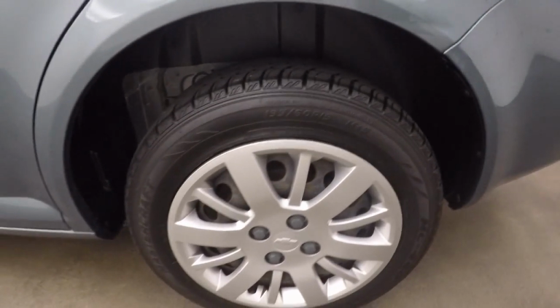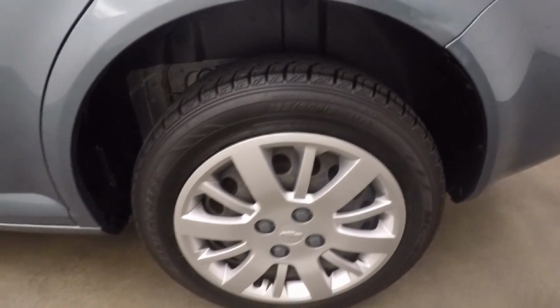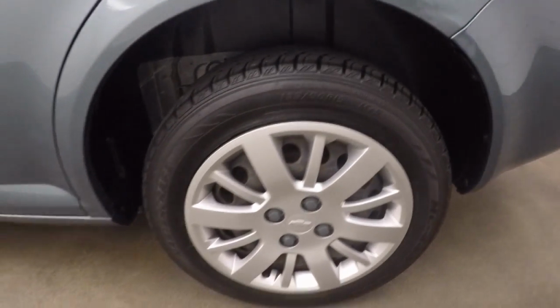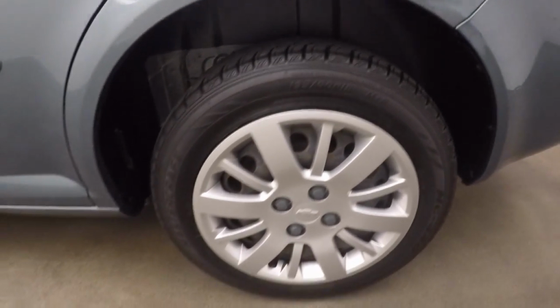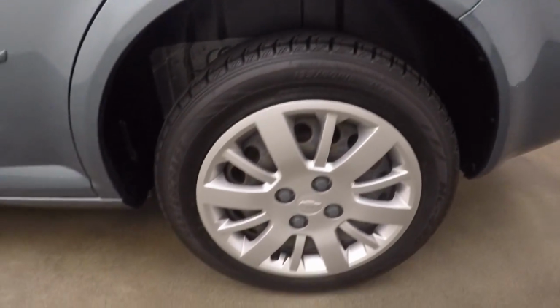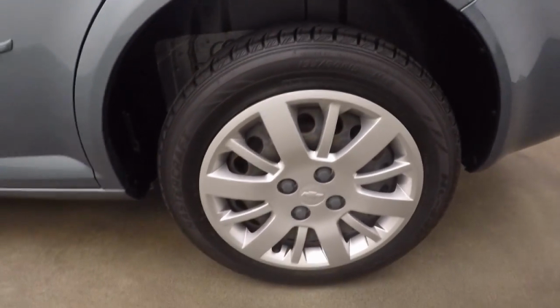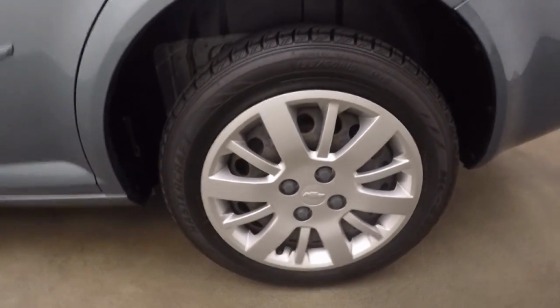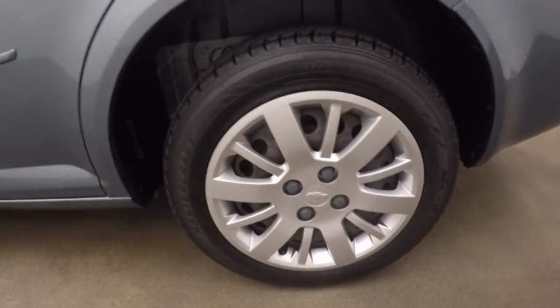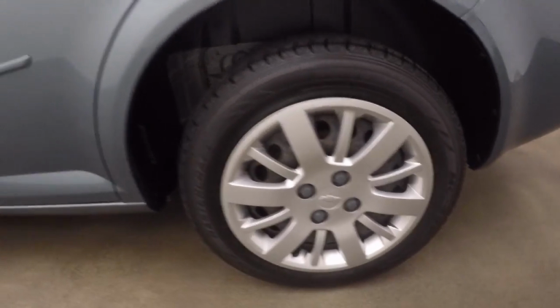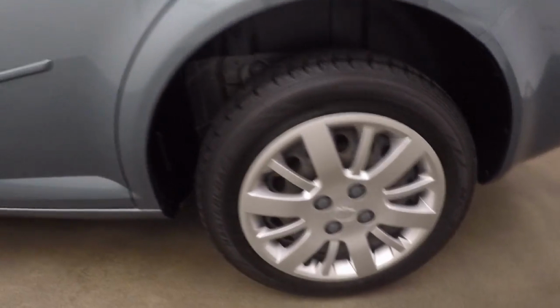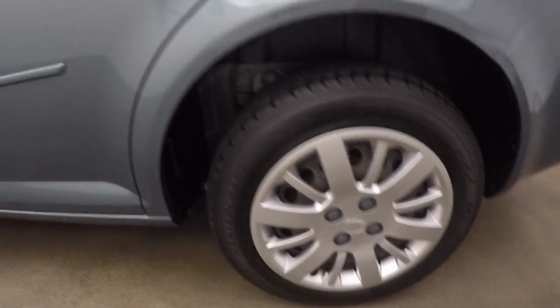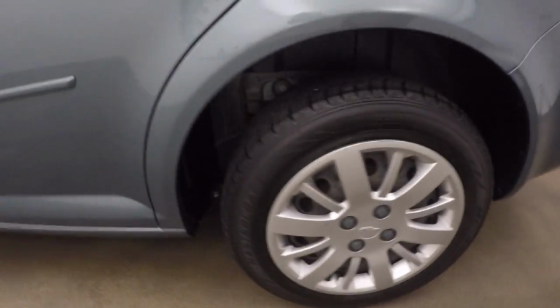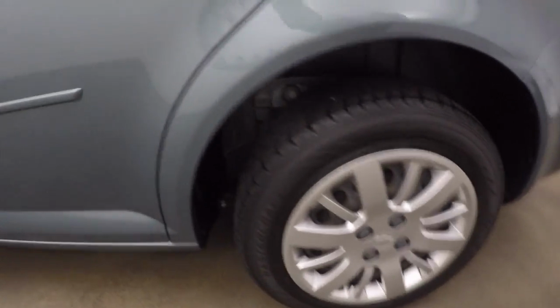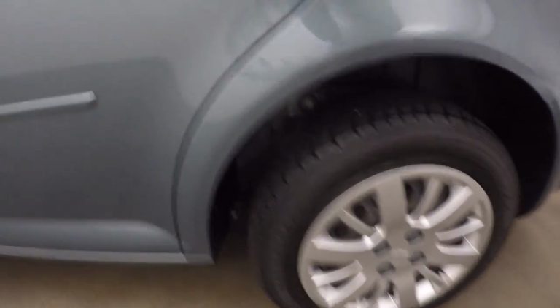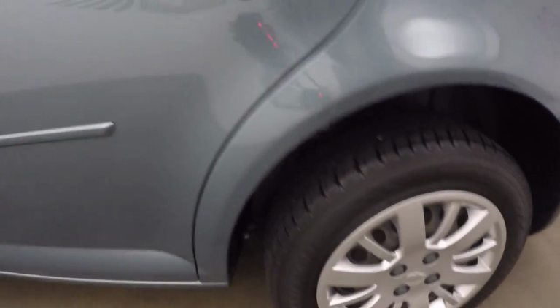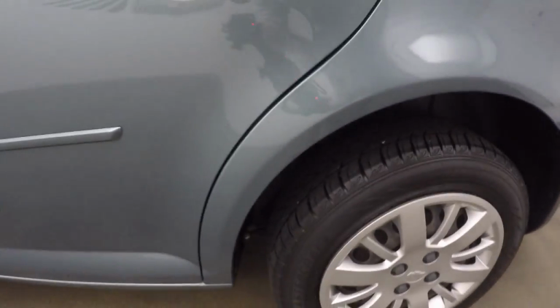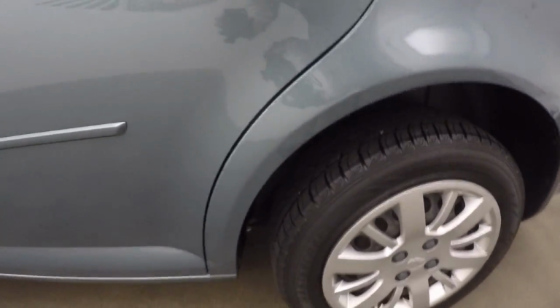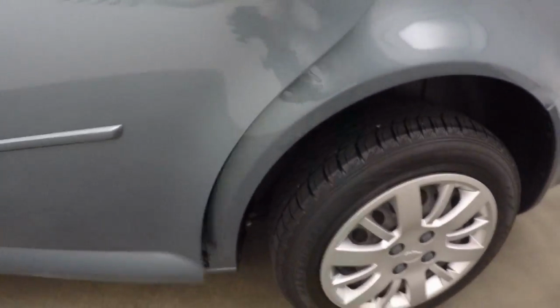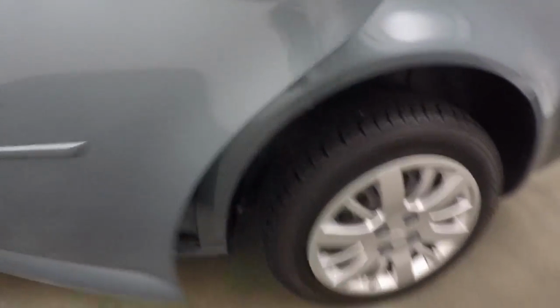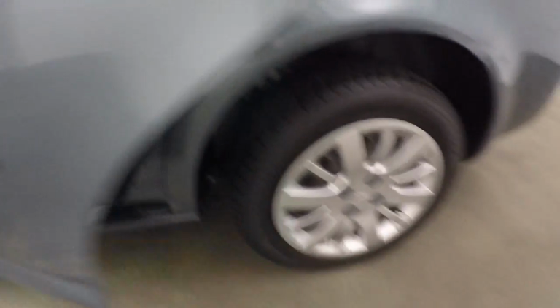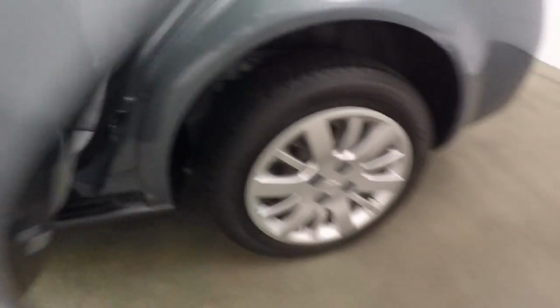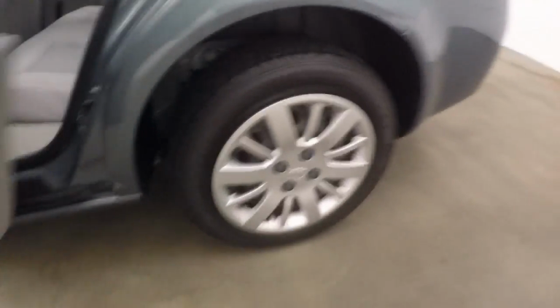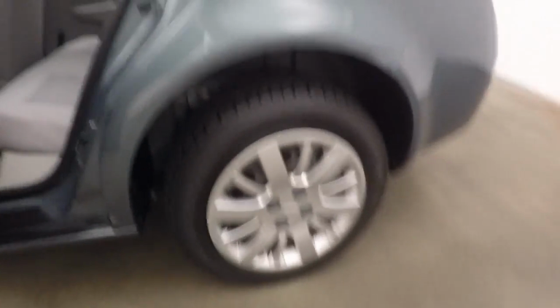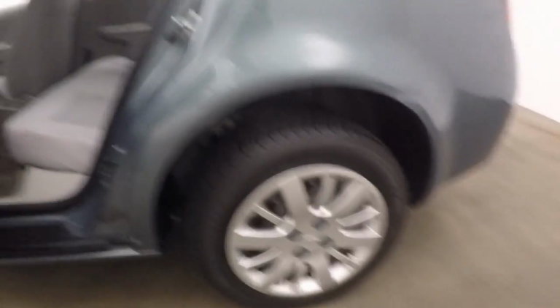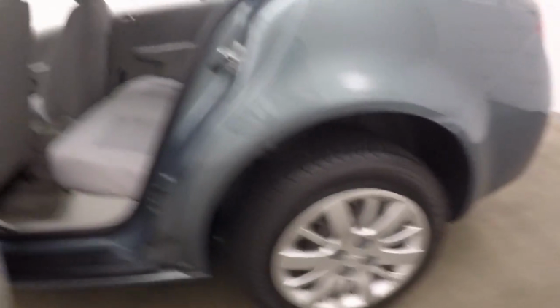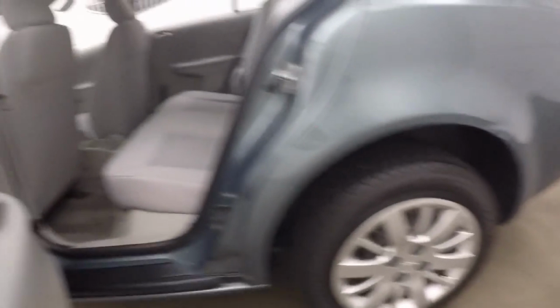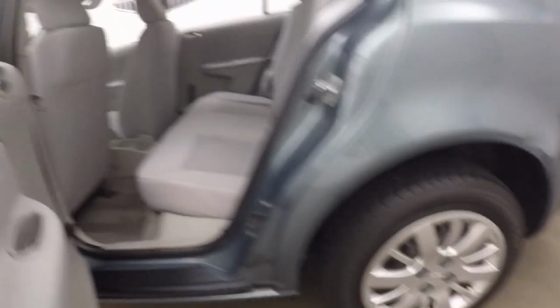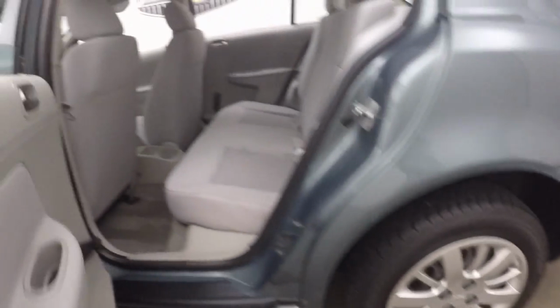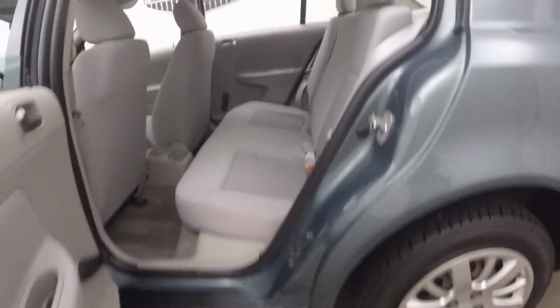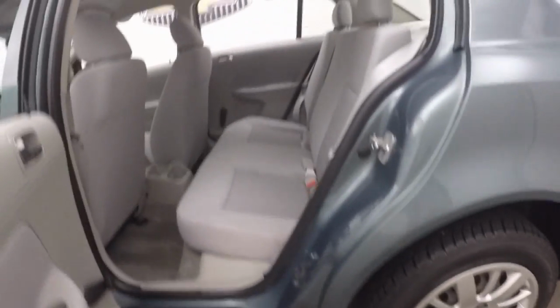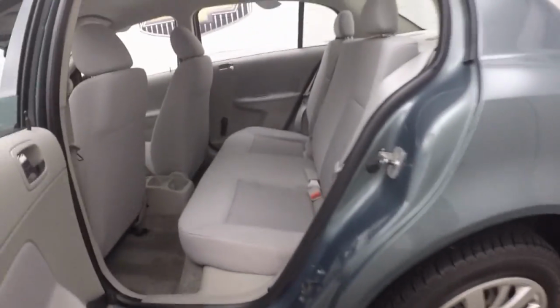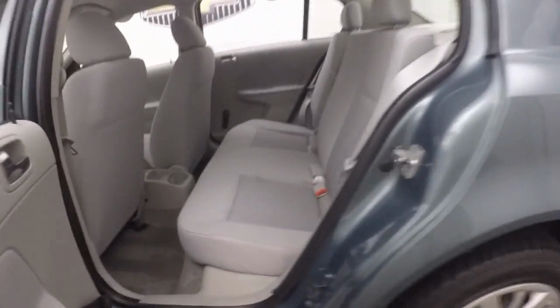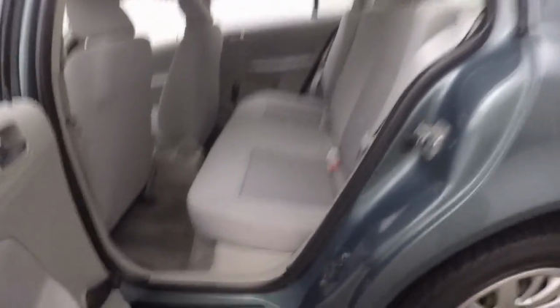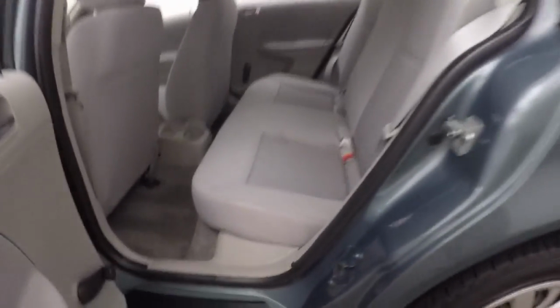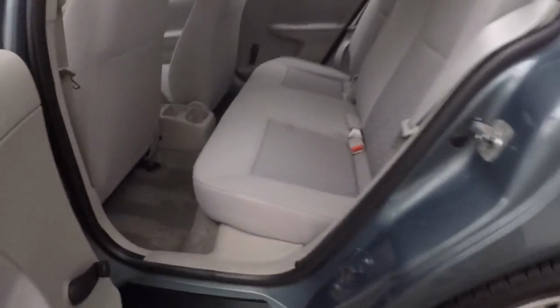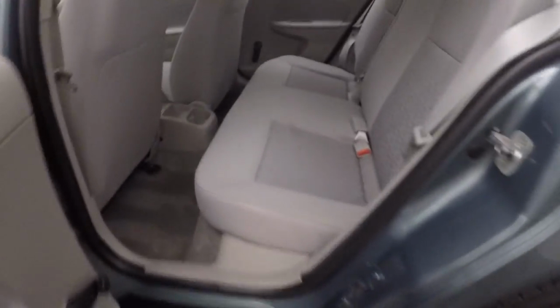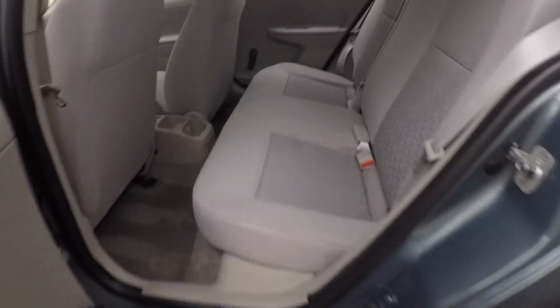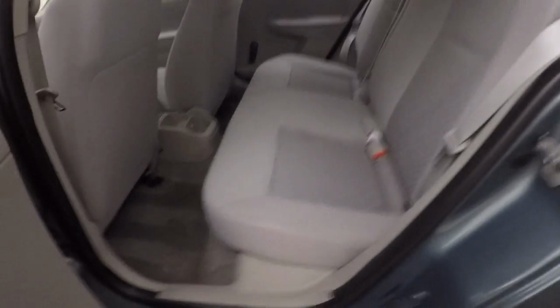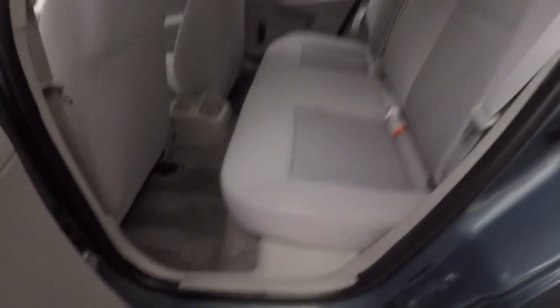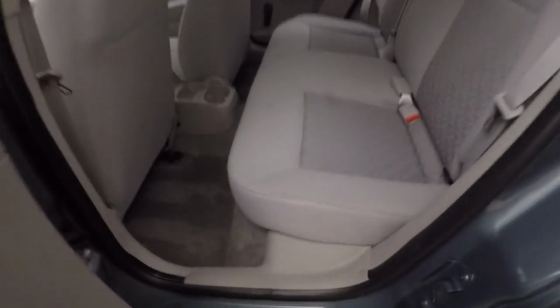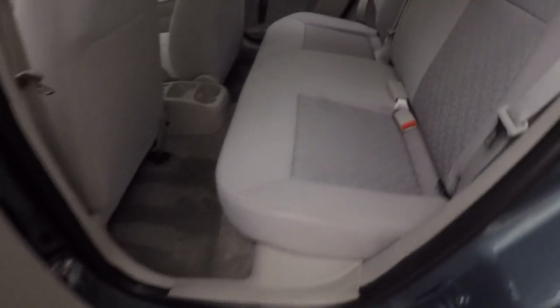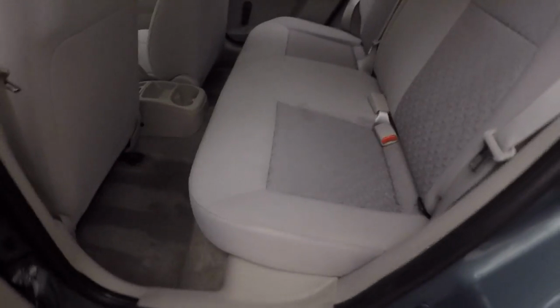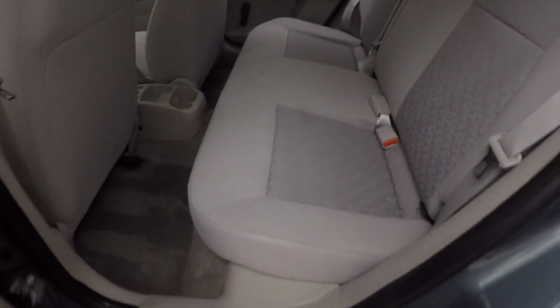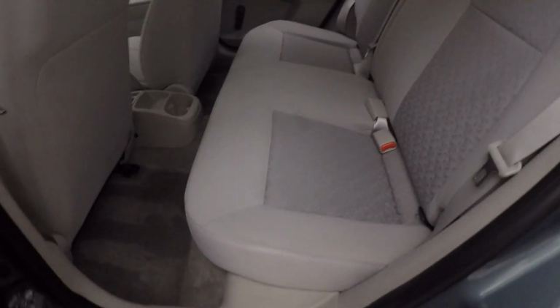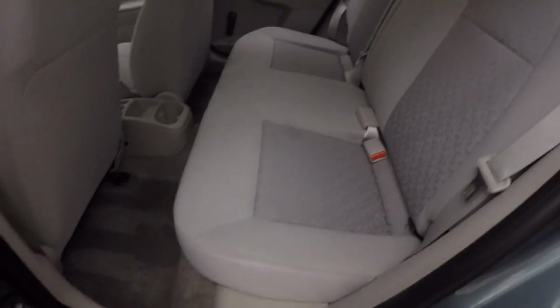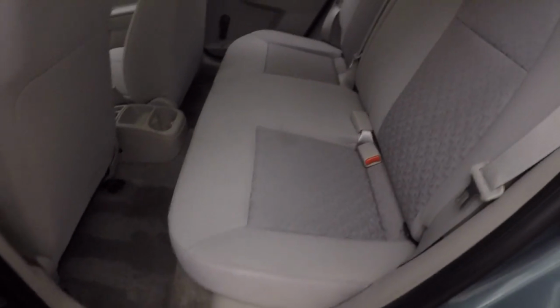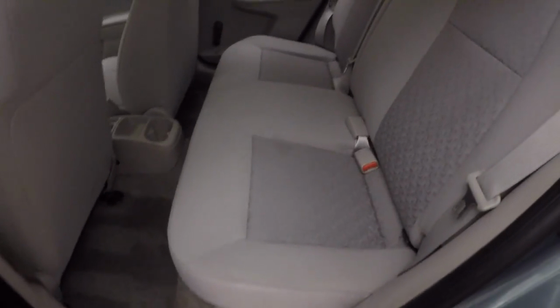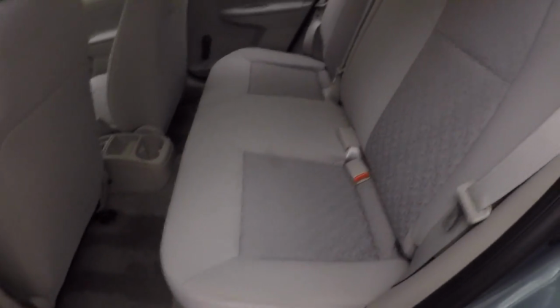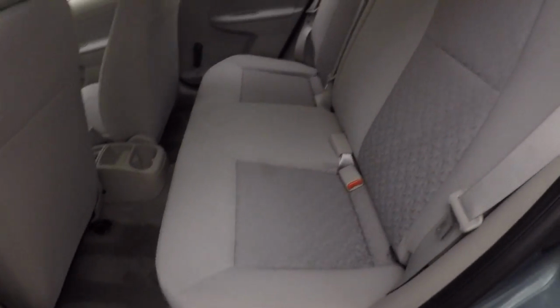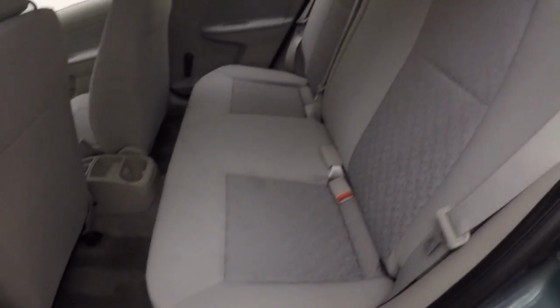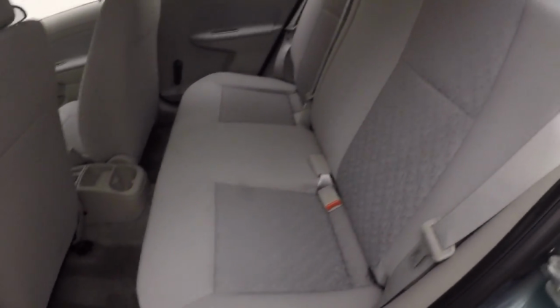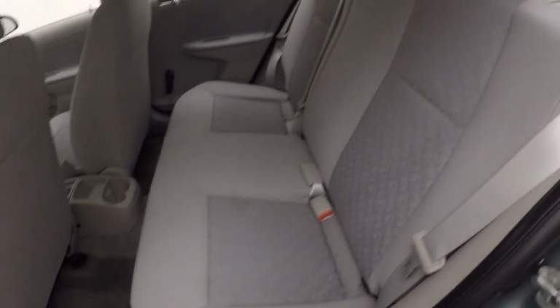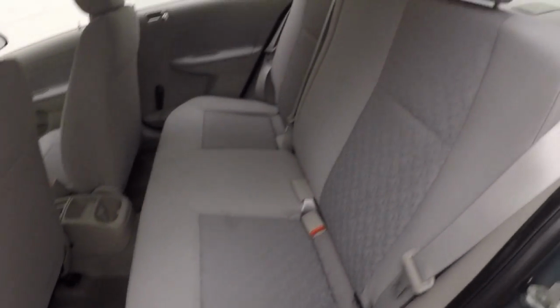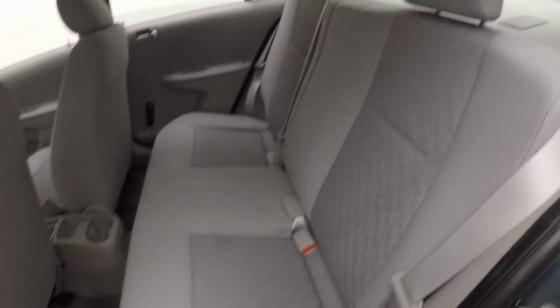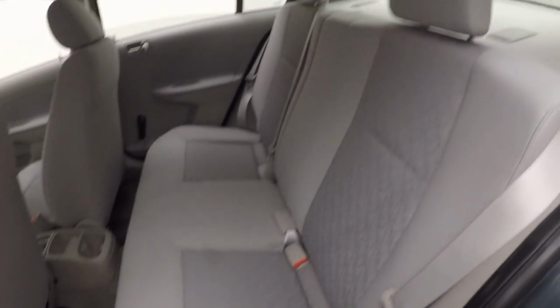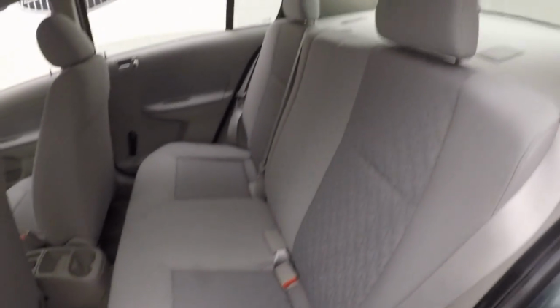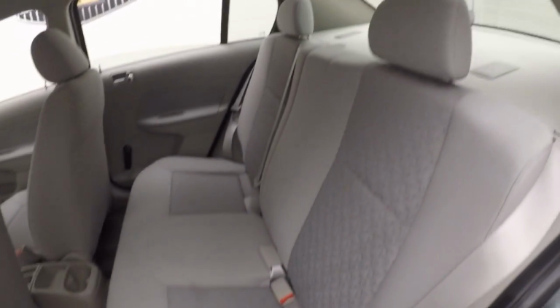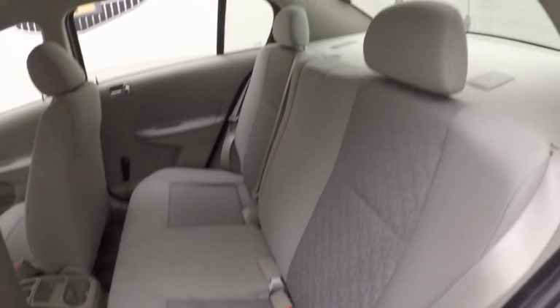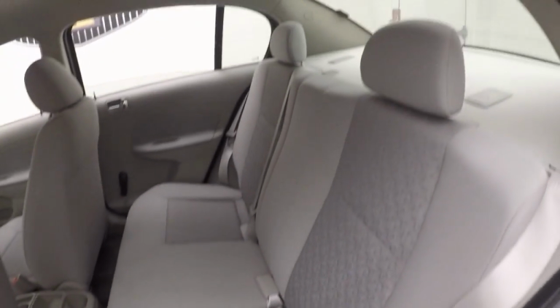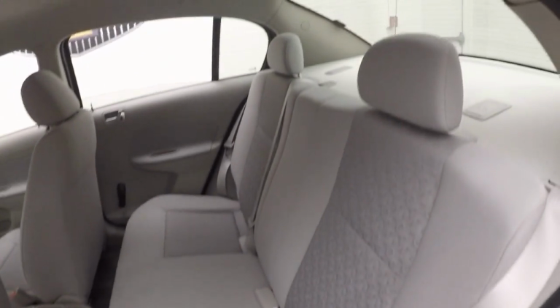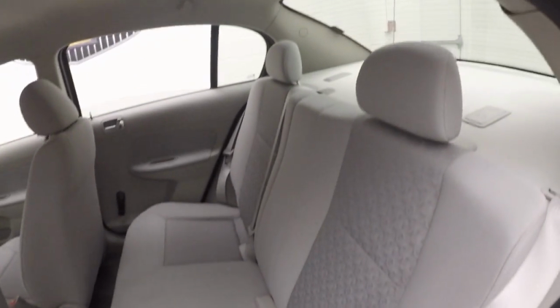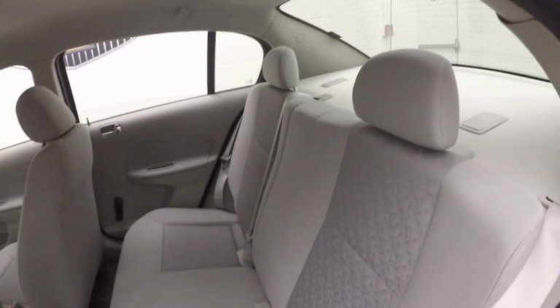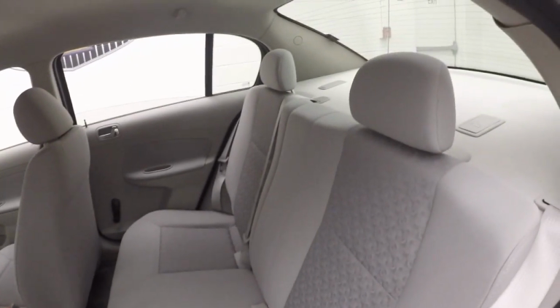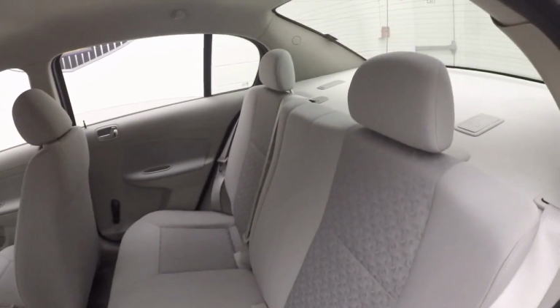Great tires on the wheels. No rips, burns, or tears in the back.